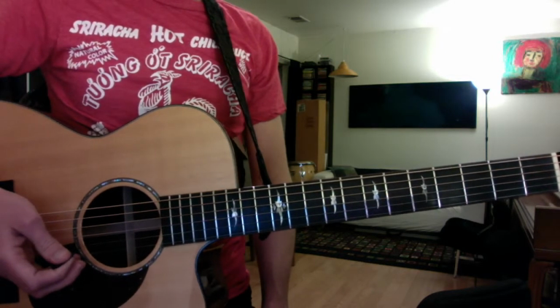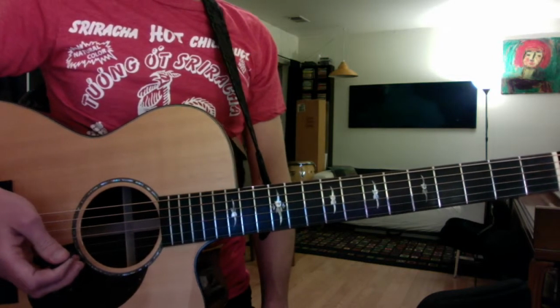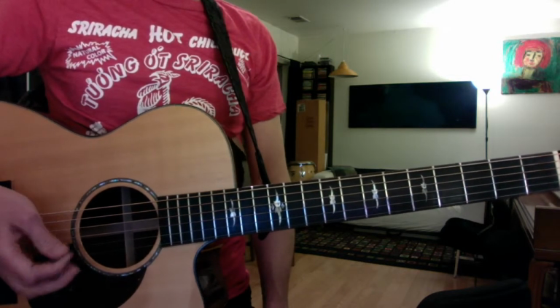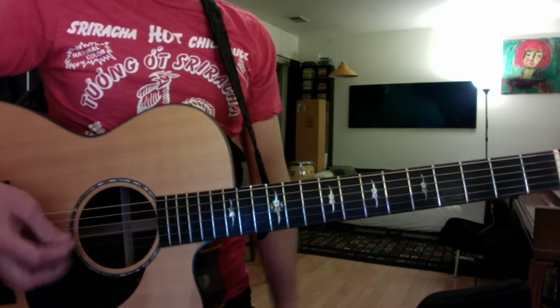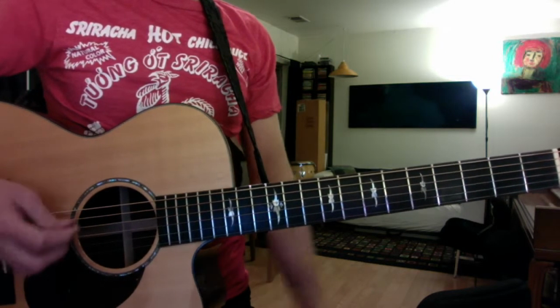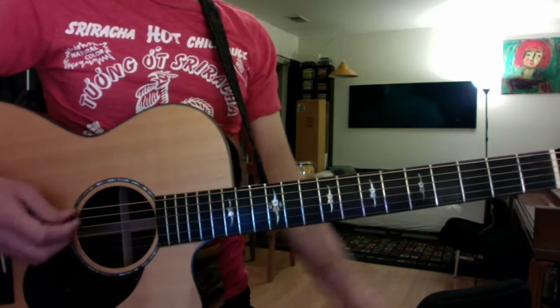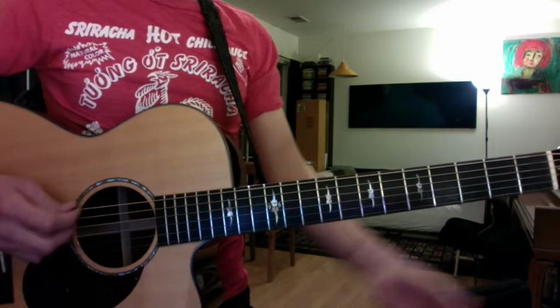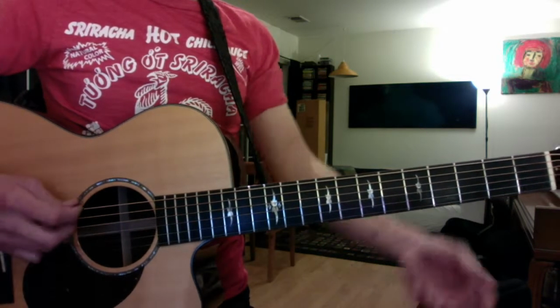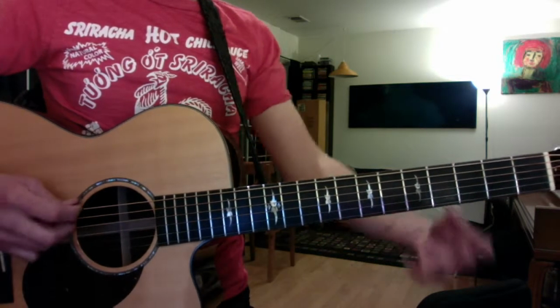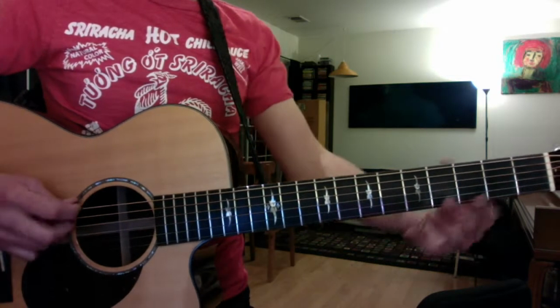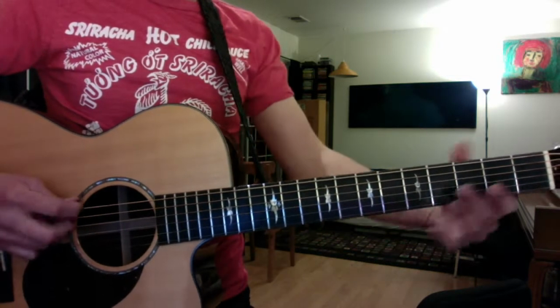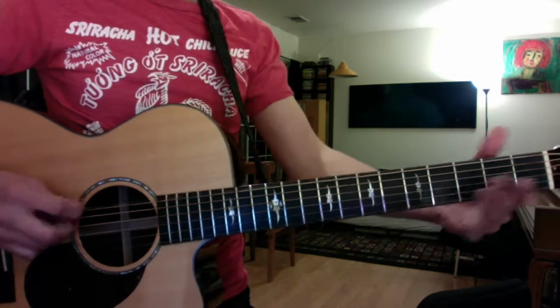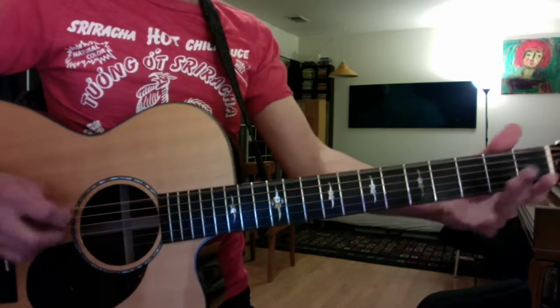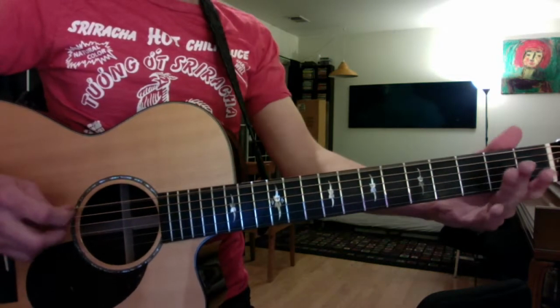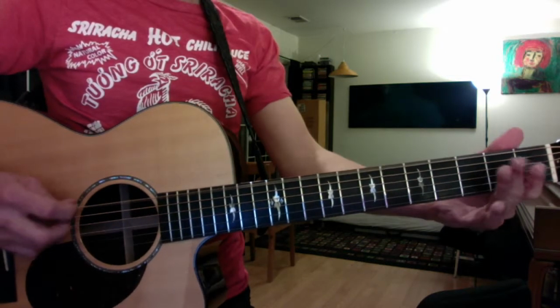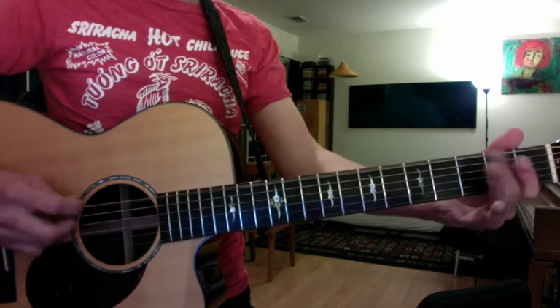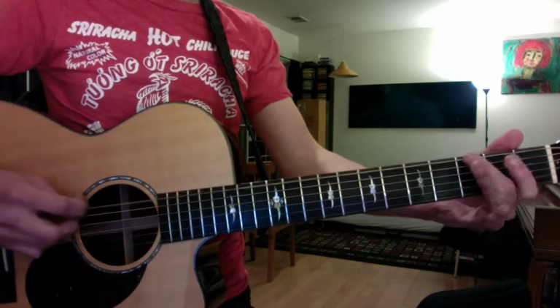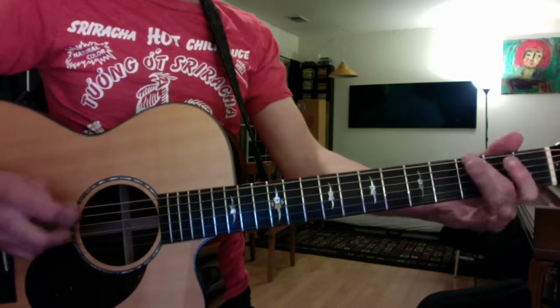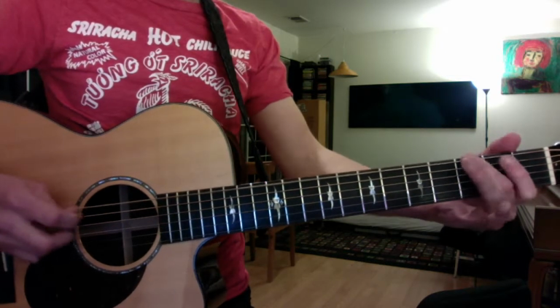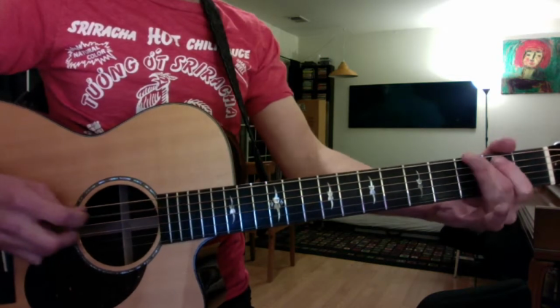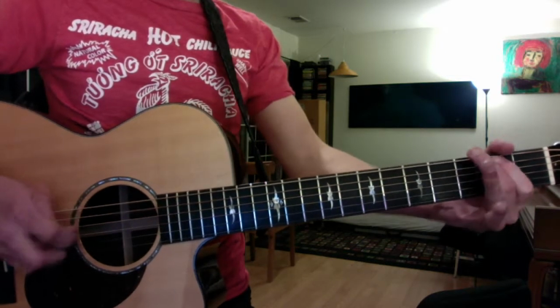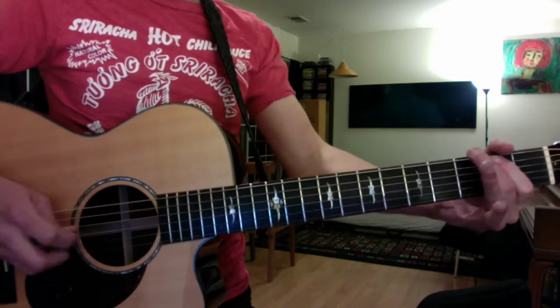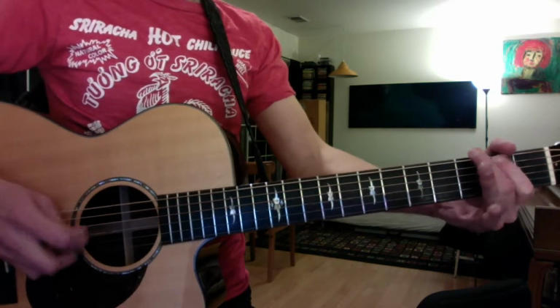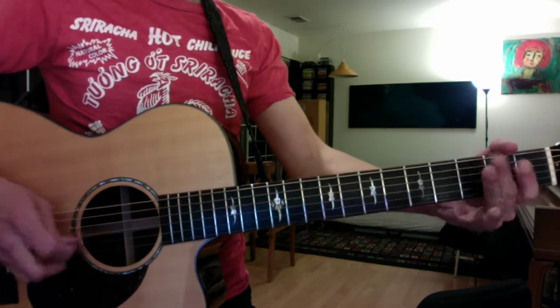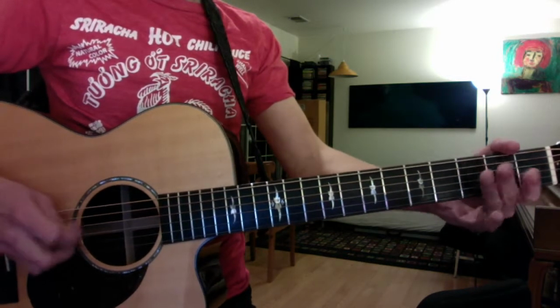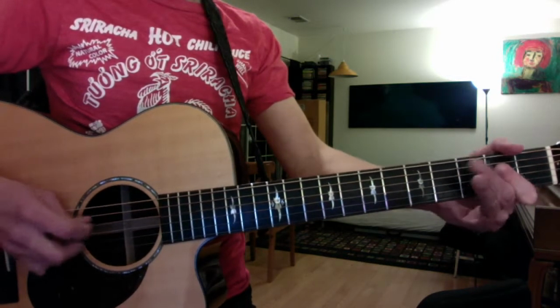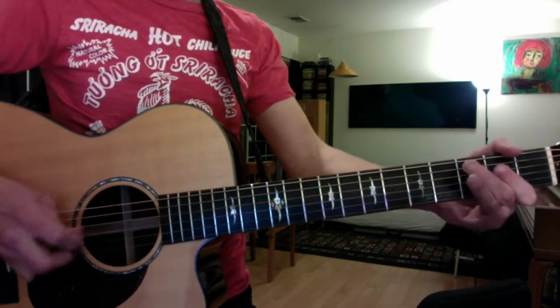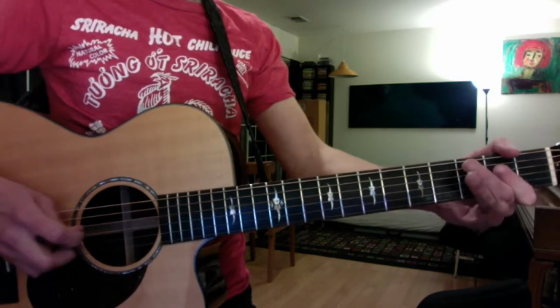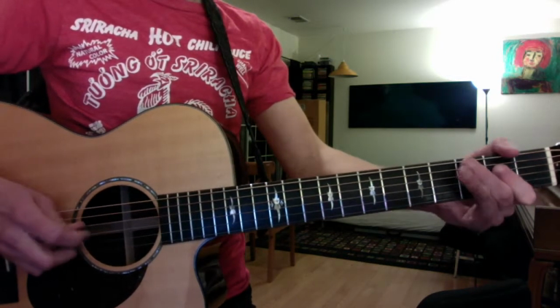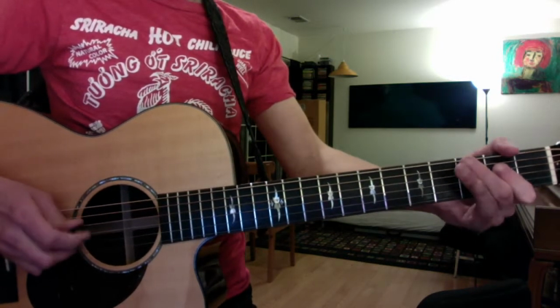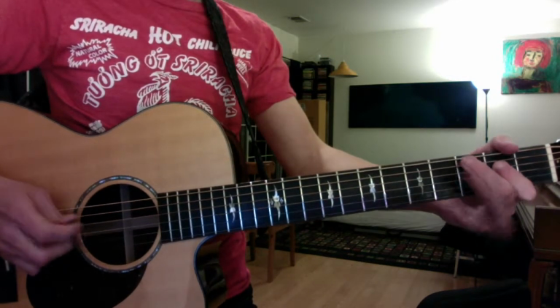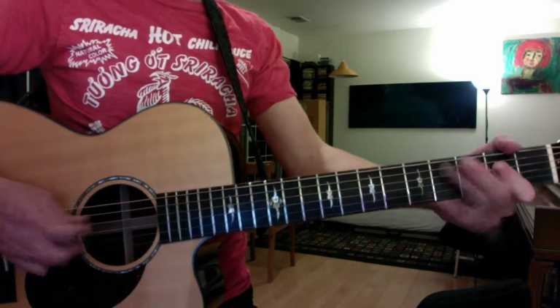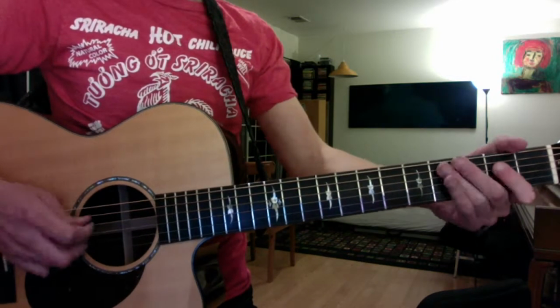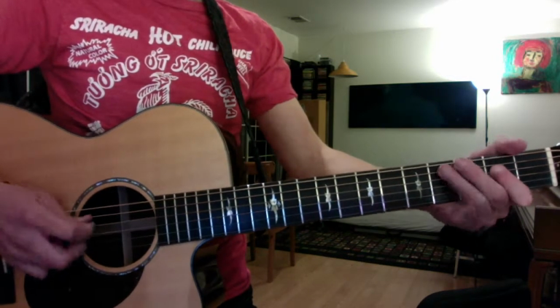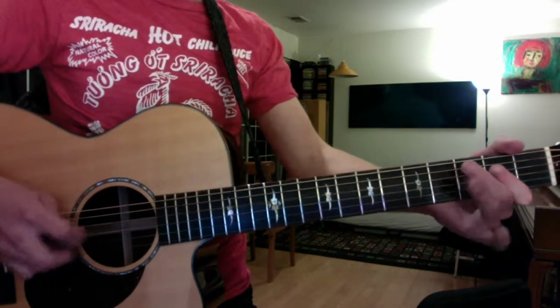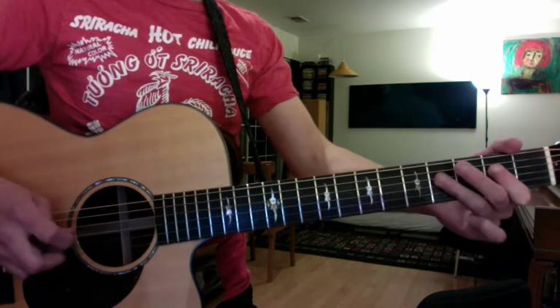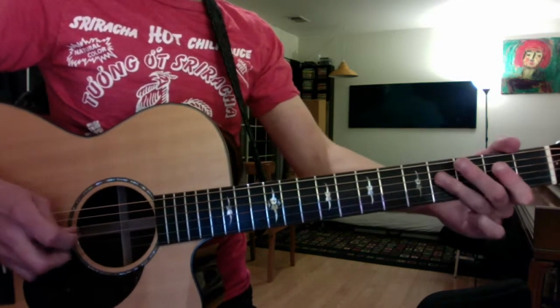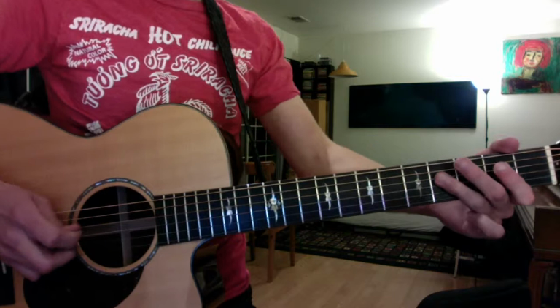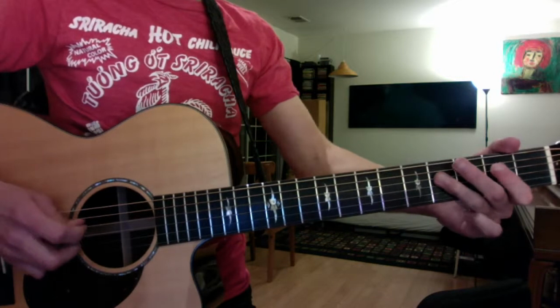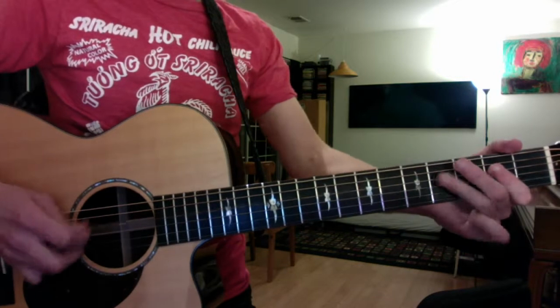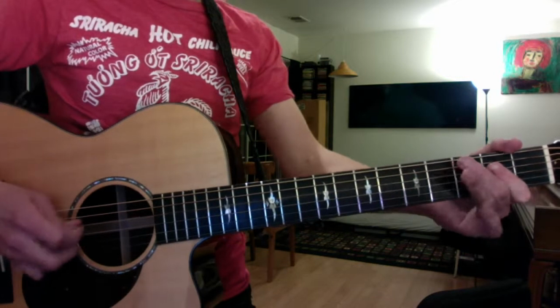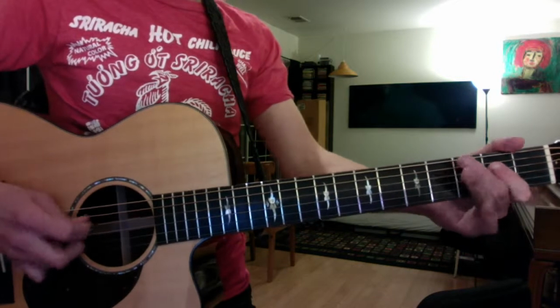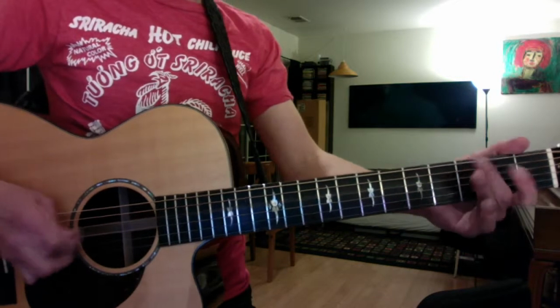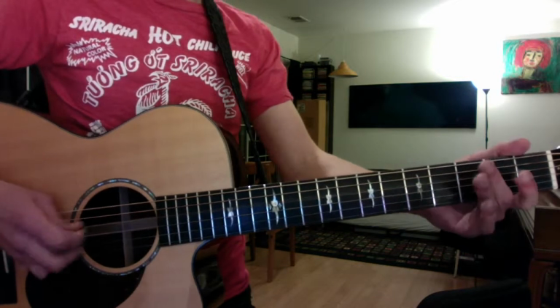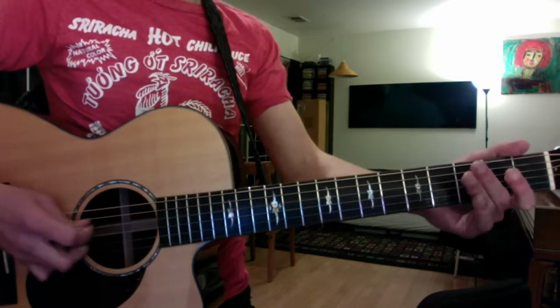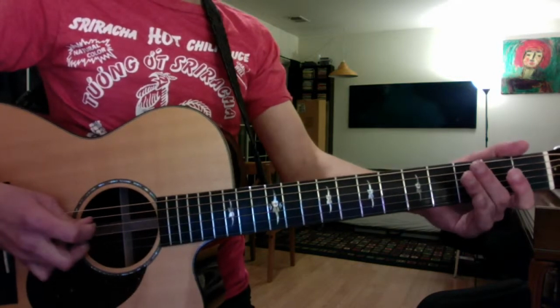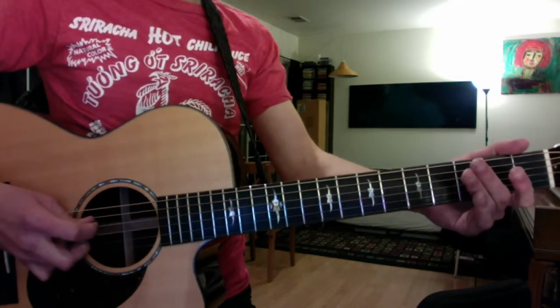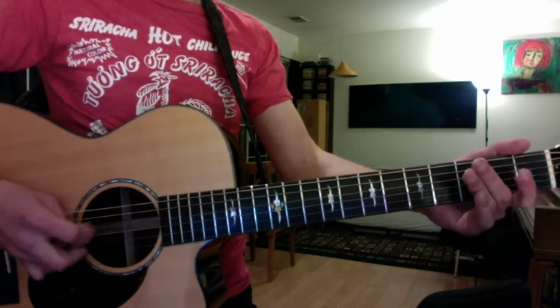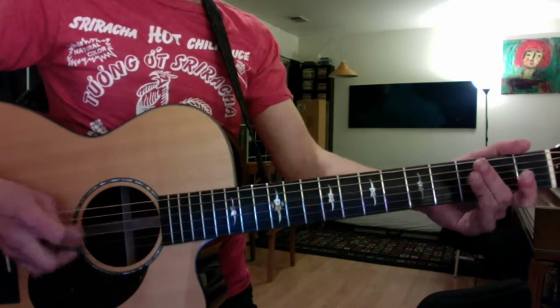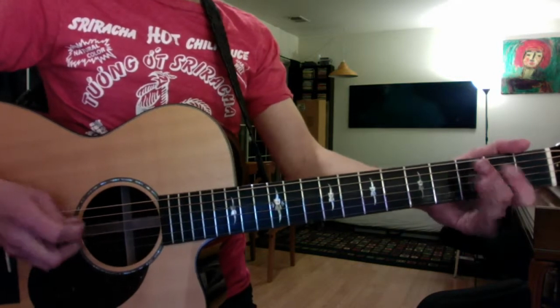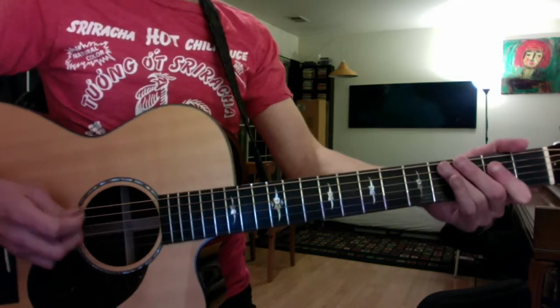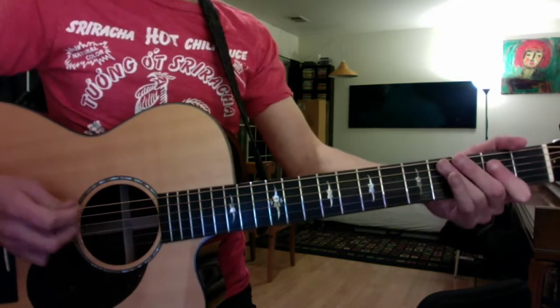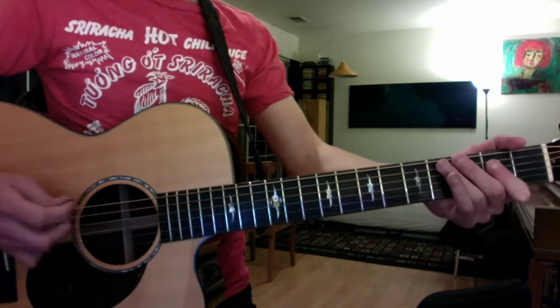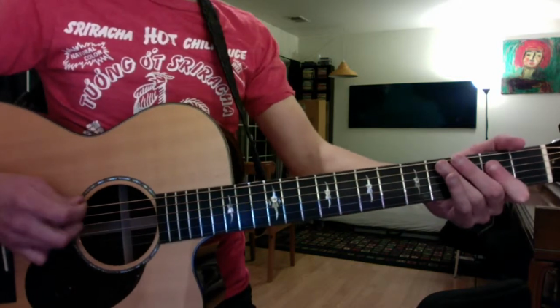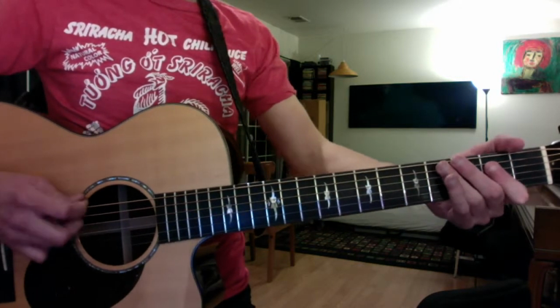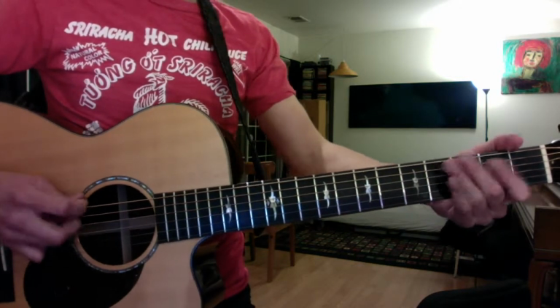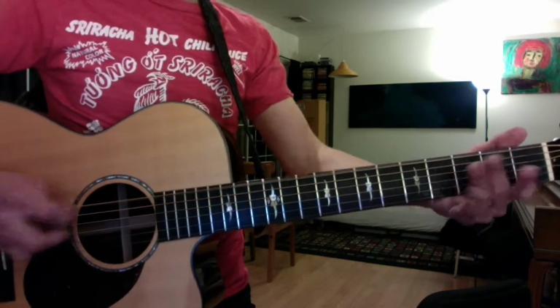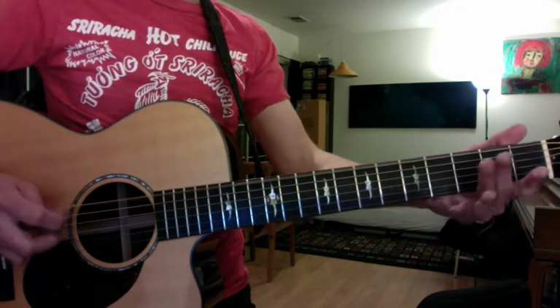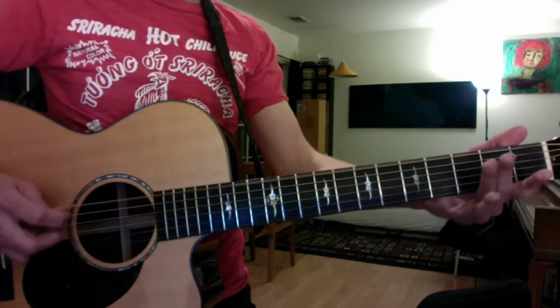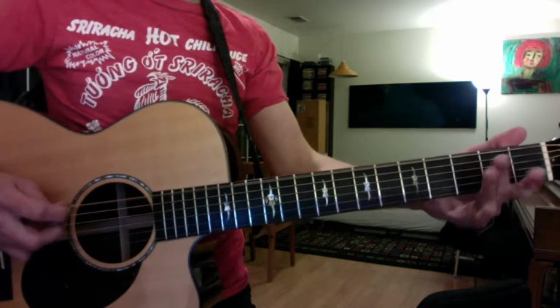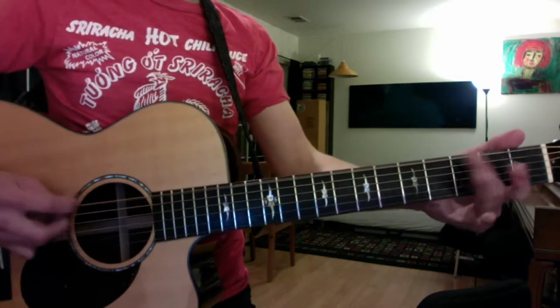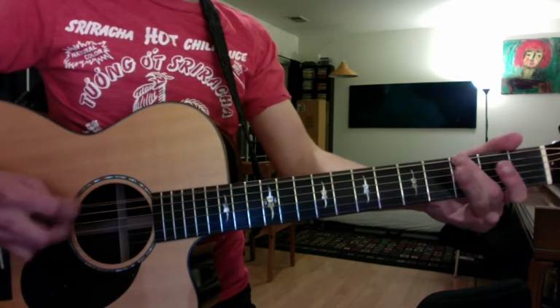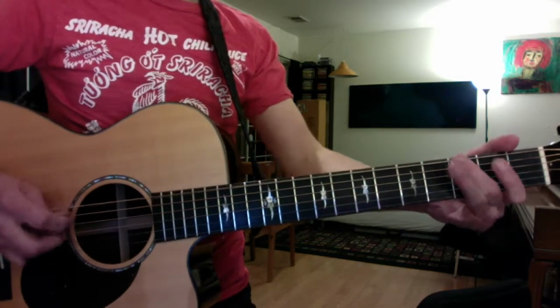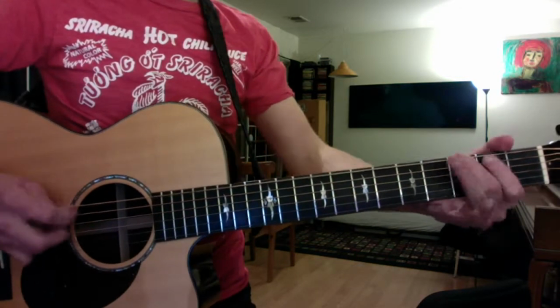Beat it. Staccato in the last two notes.